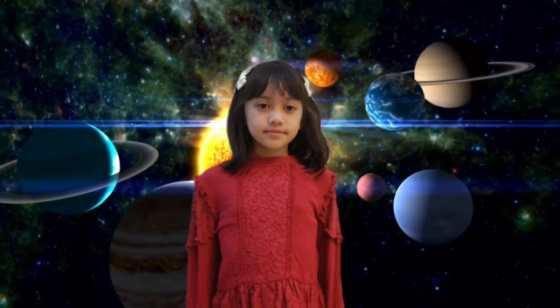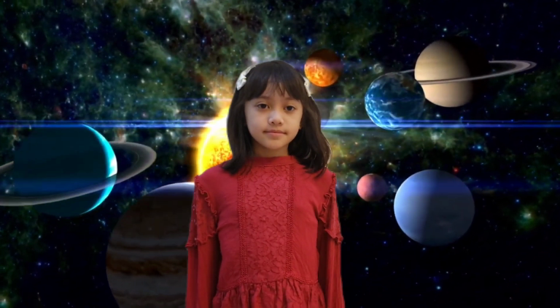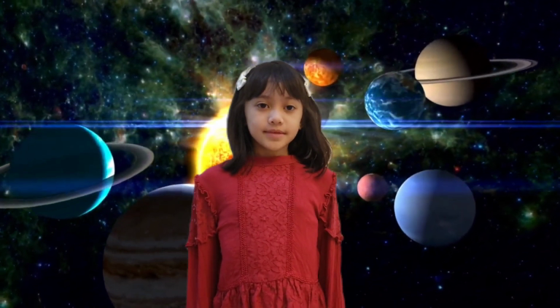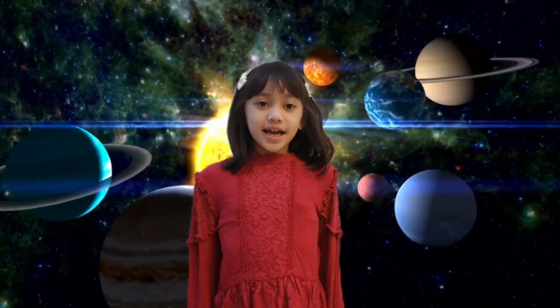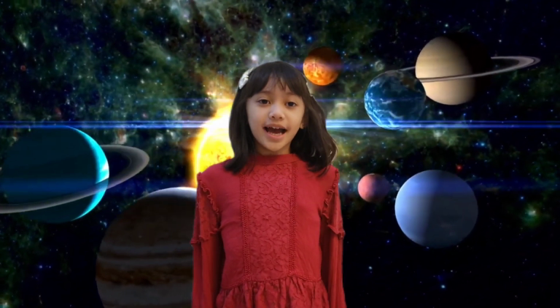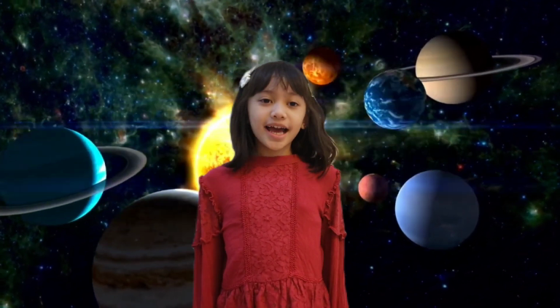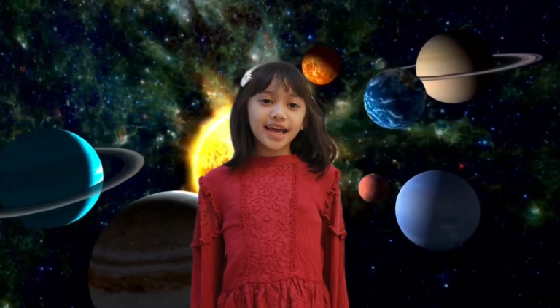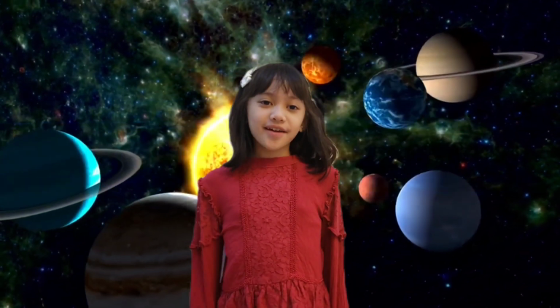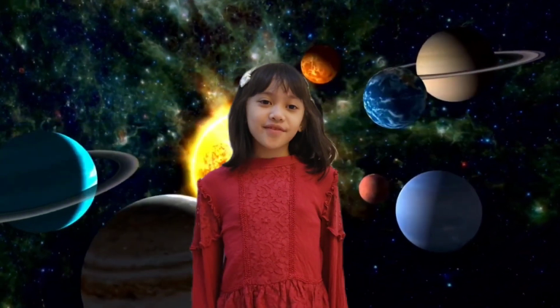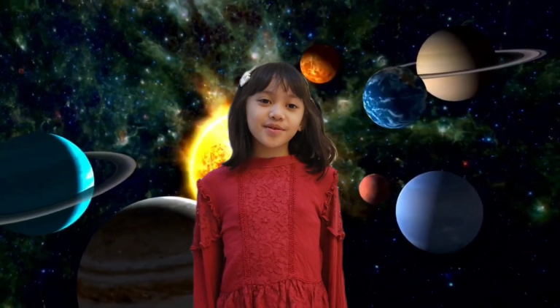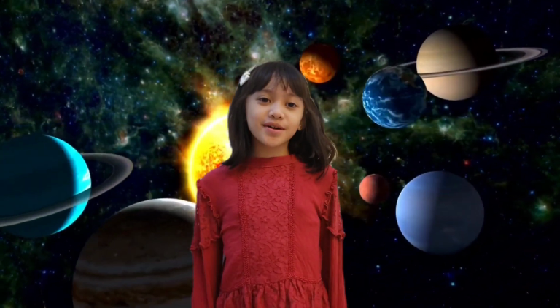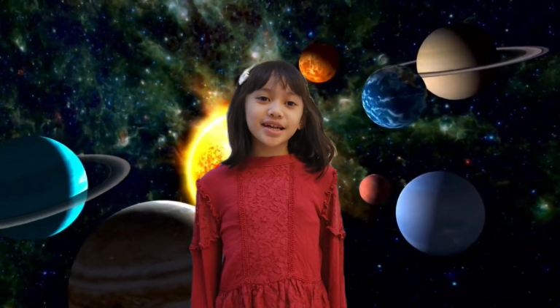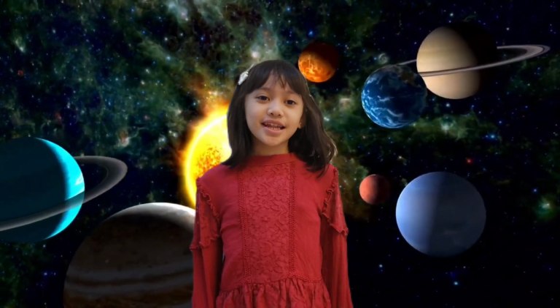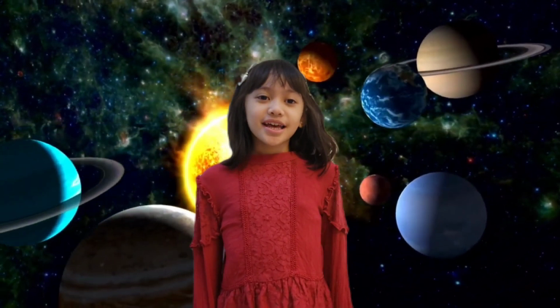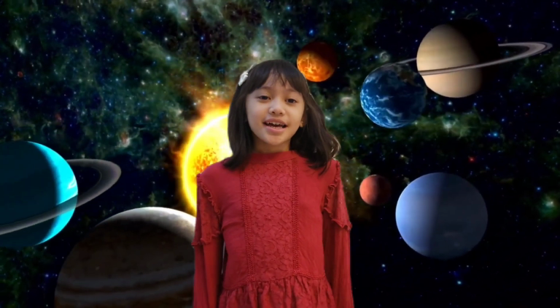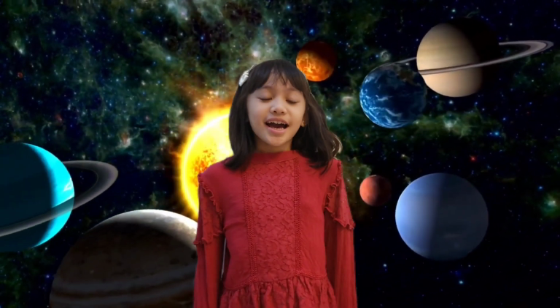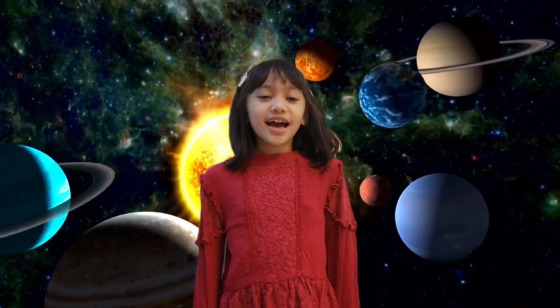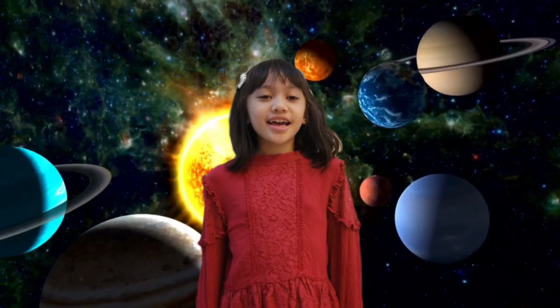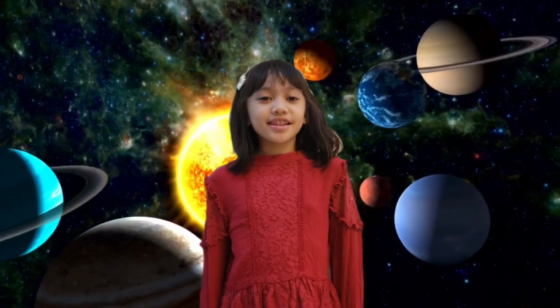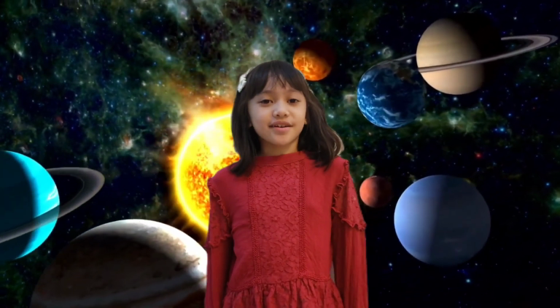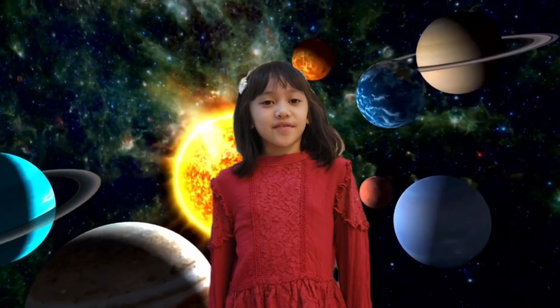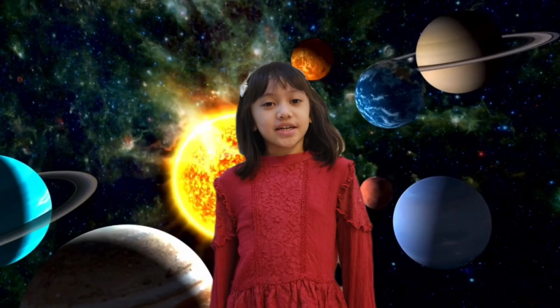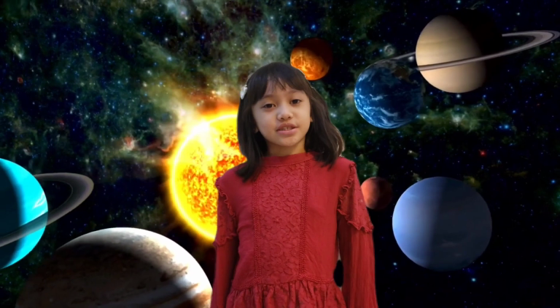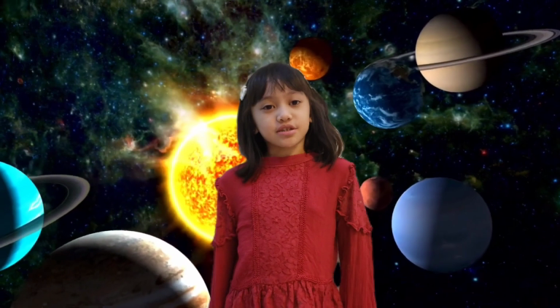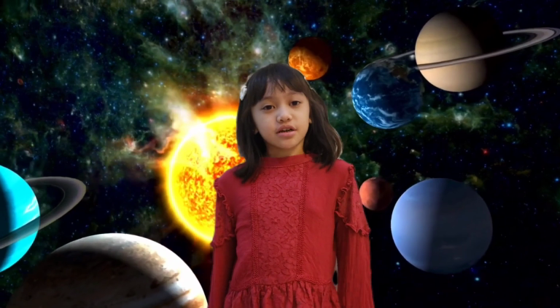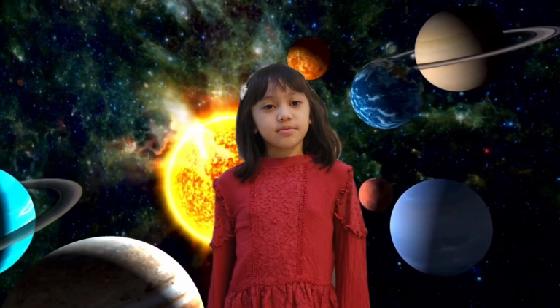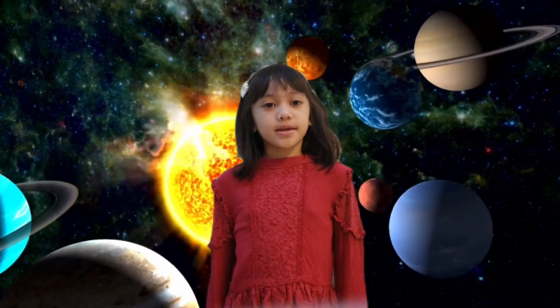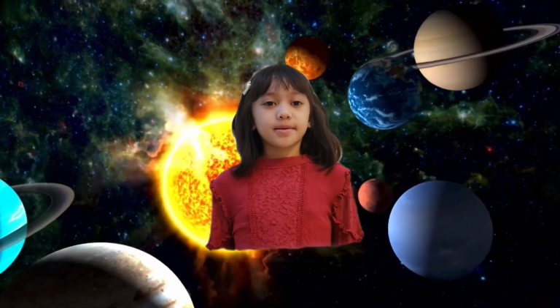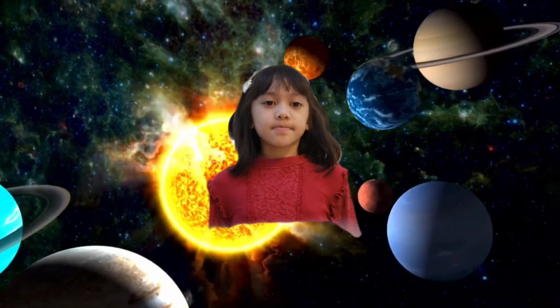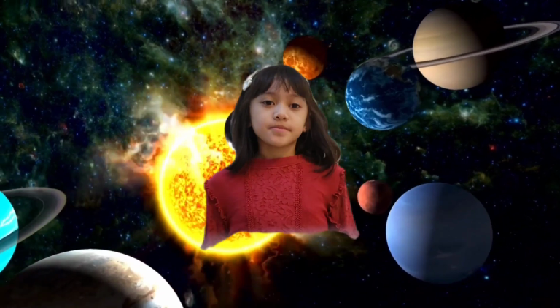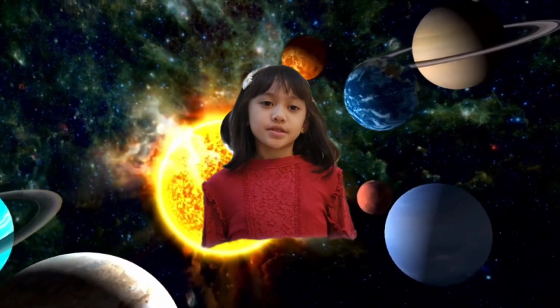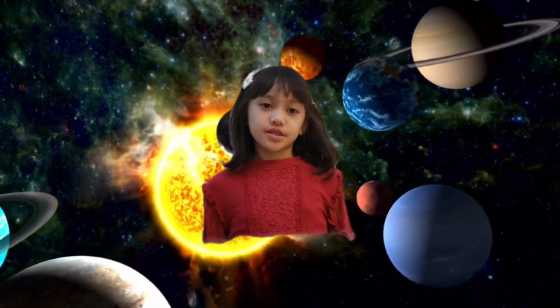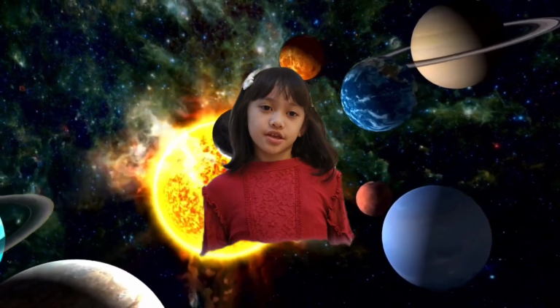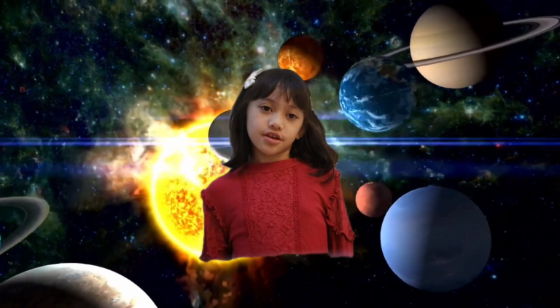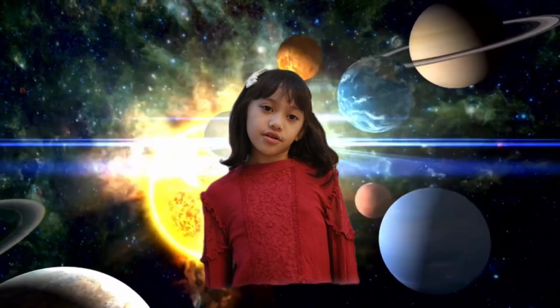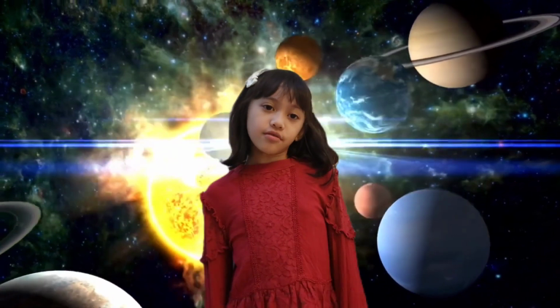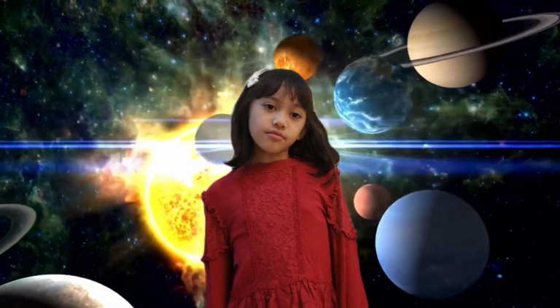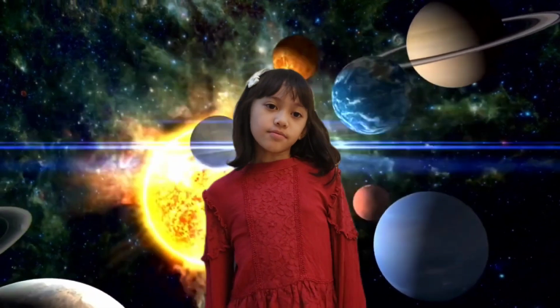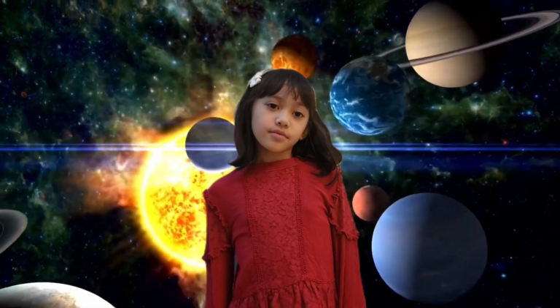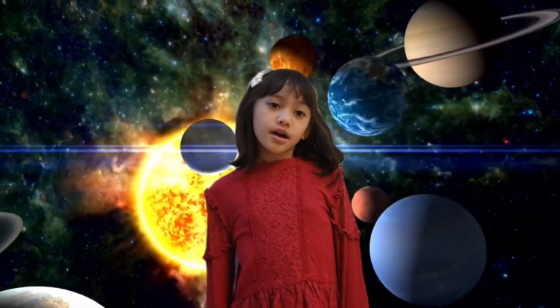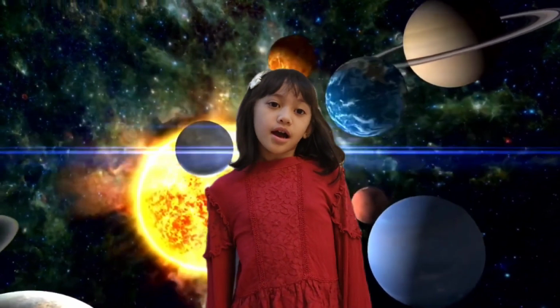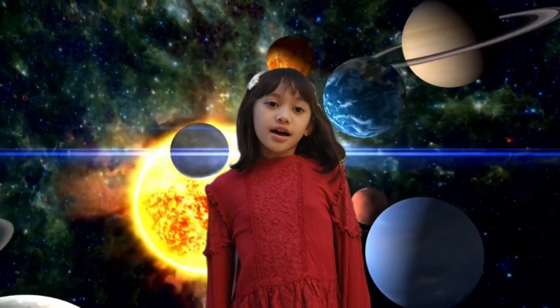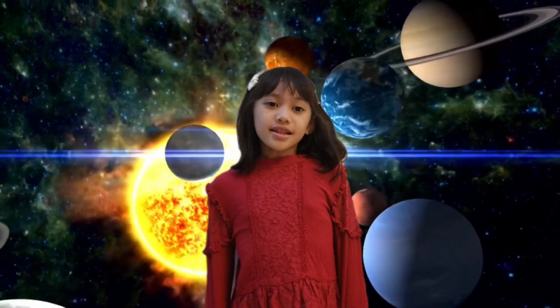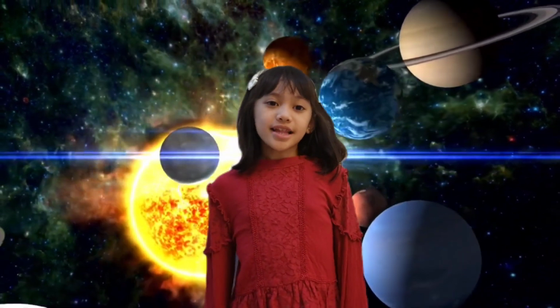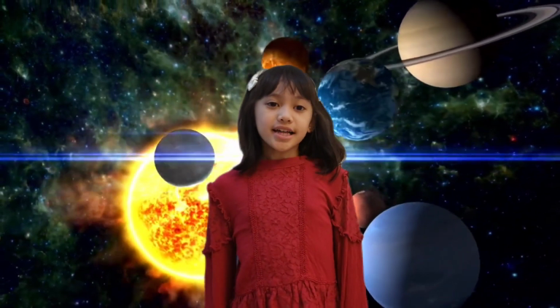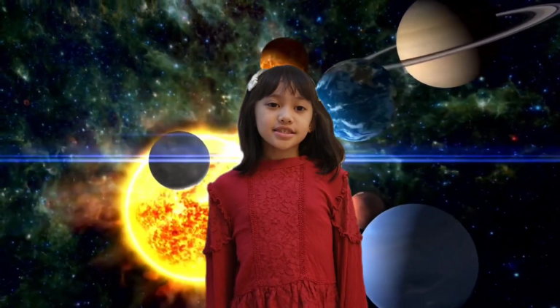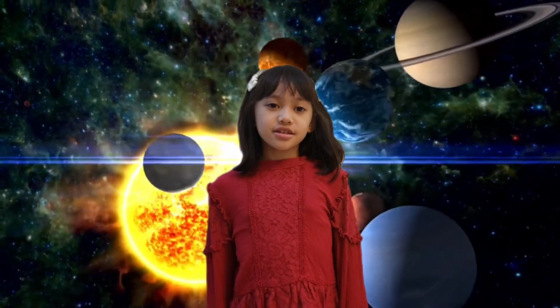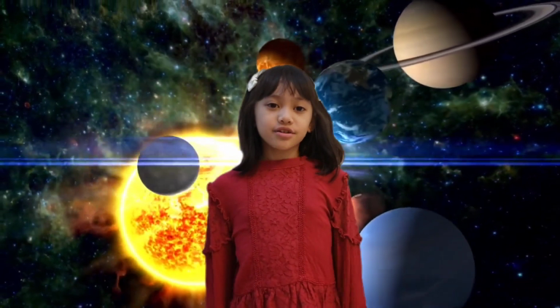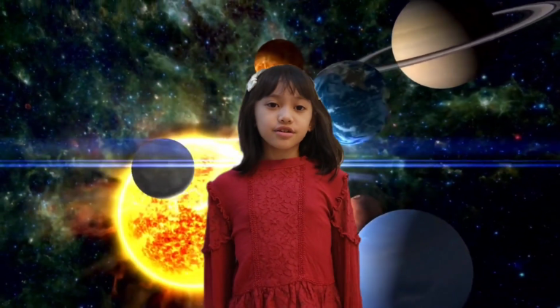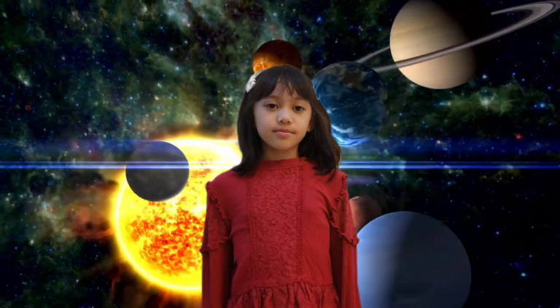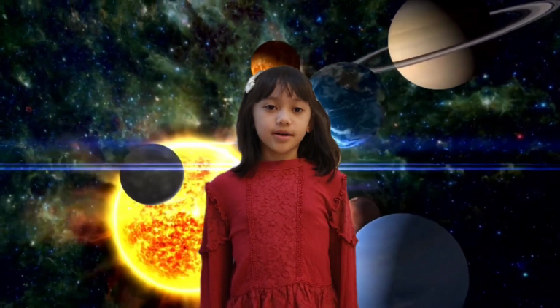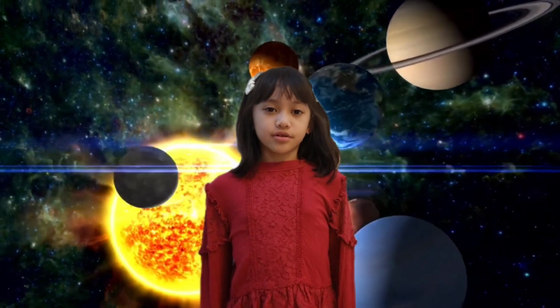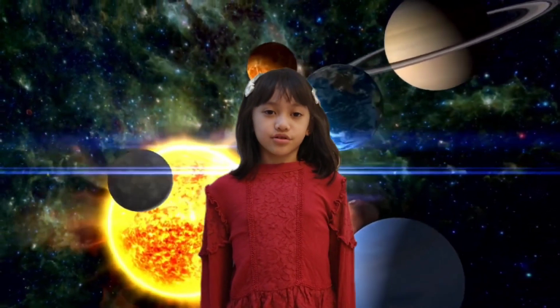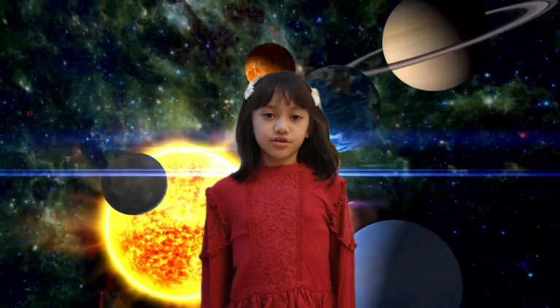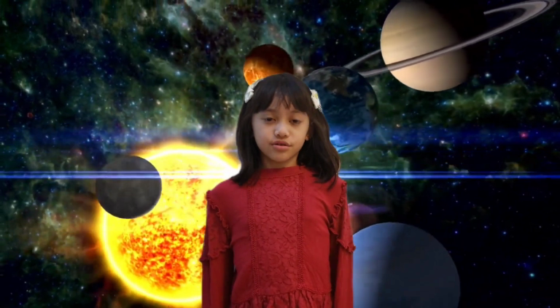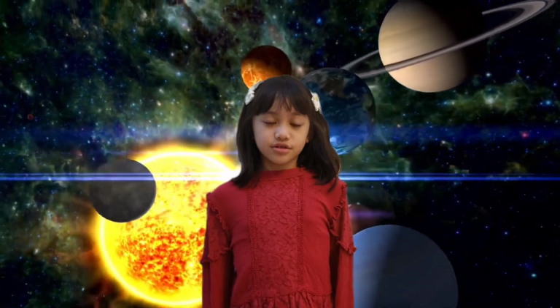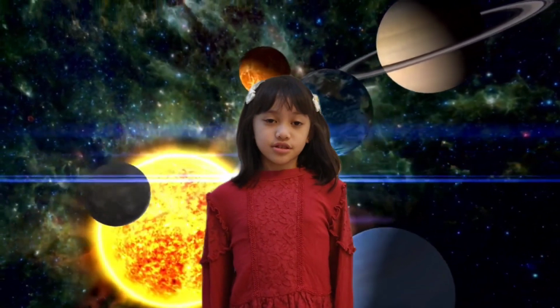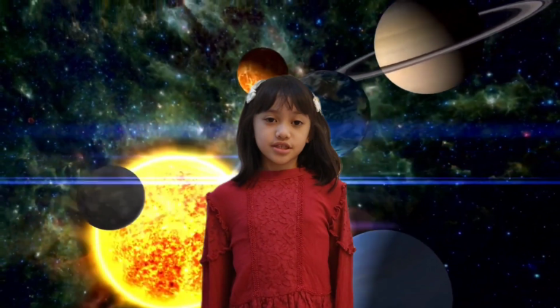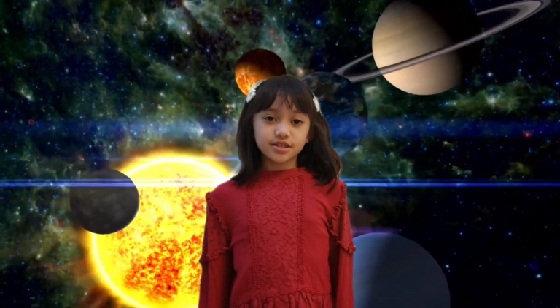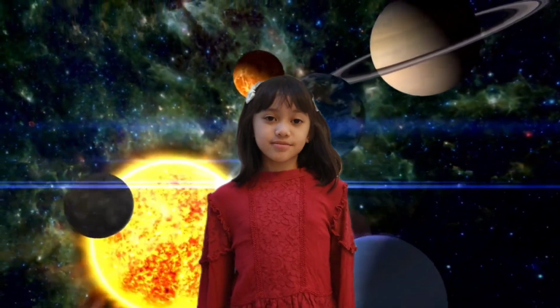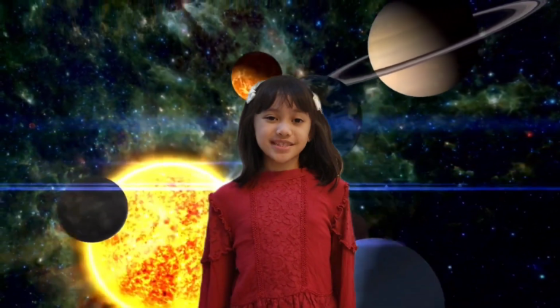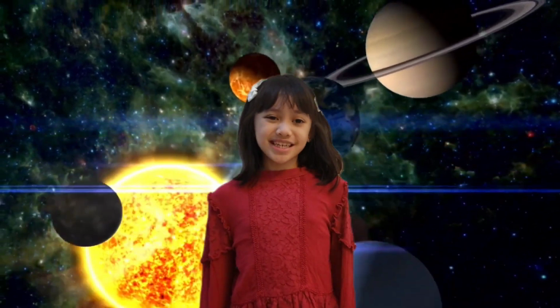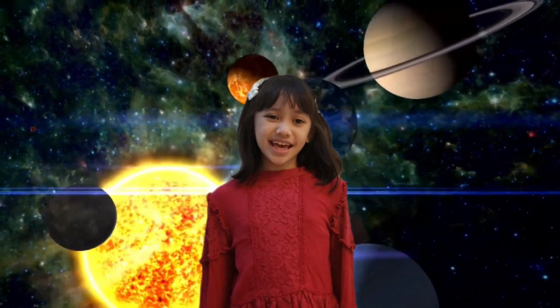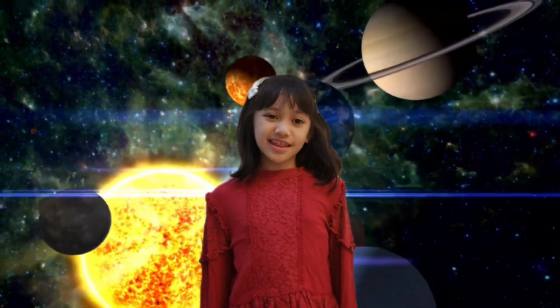Hi everyone! I love astronomy. Do you? Let's learn about the solar system together.